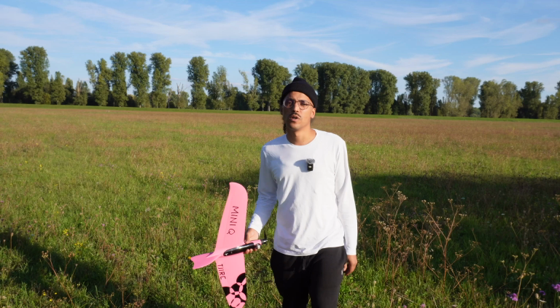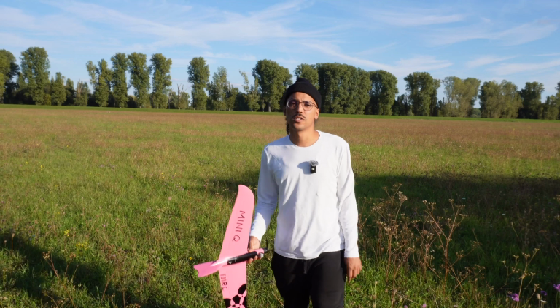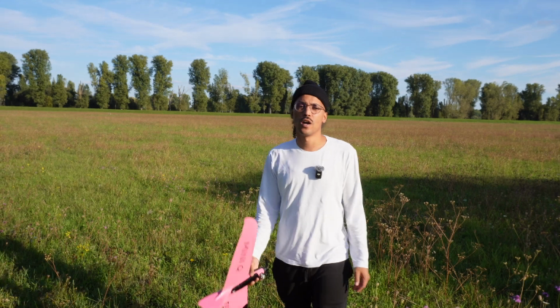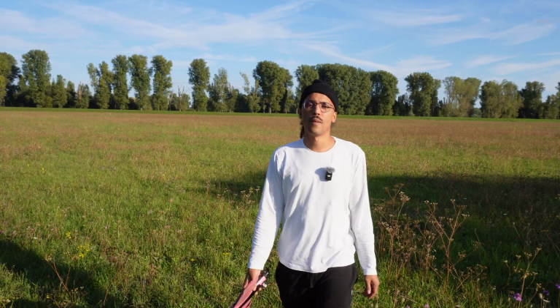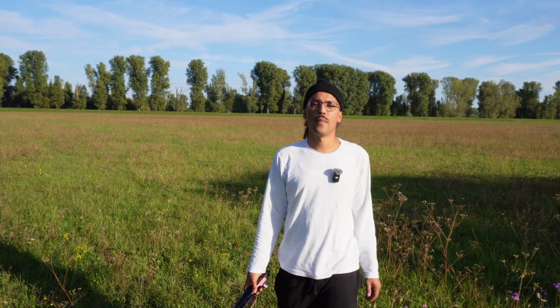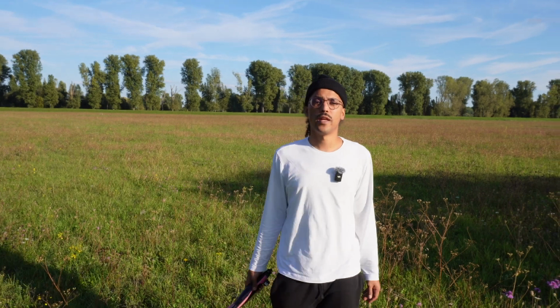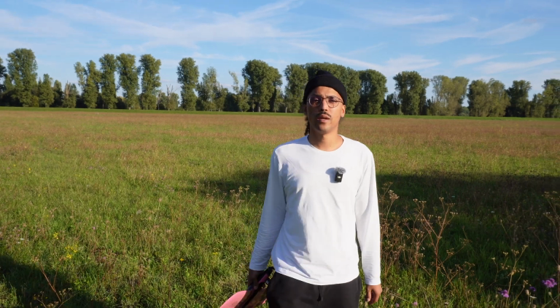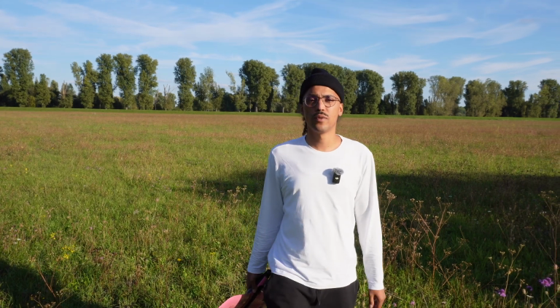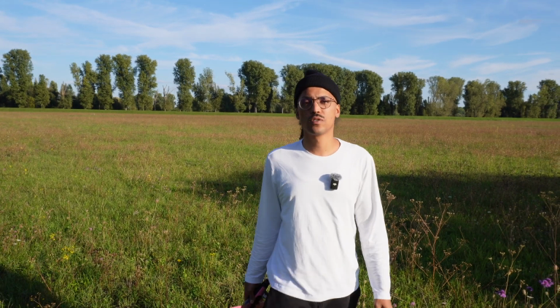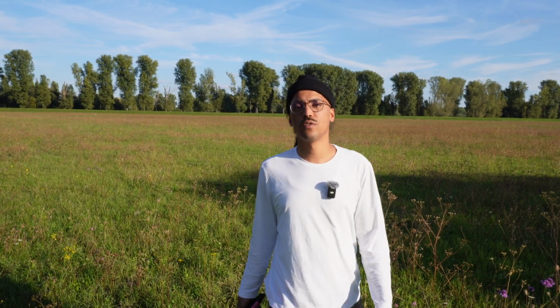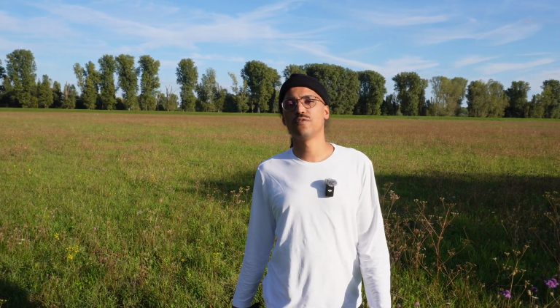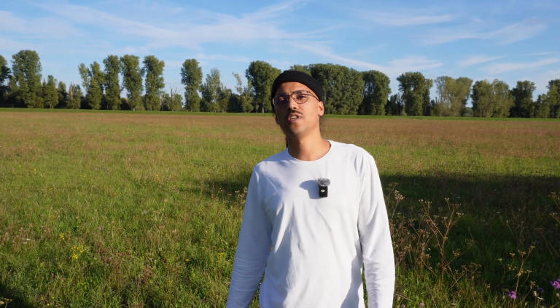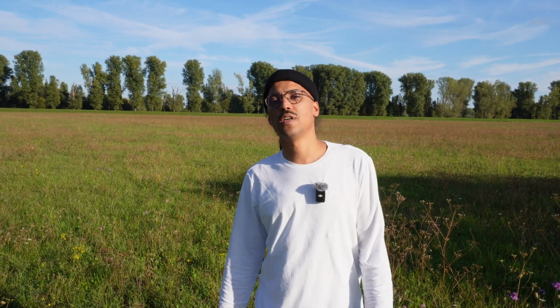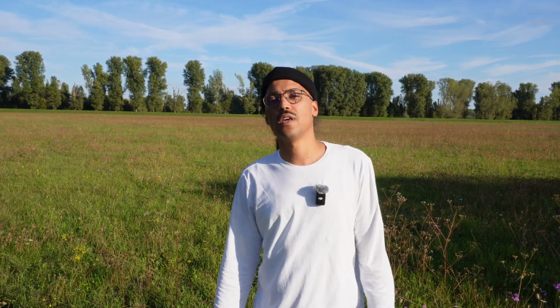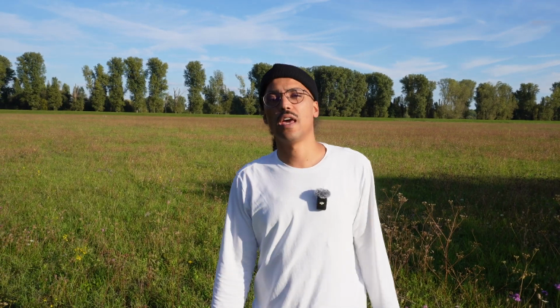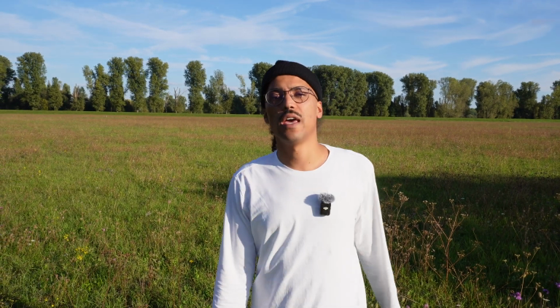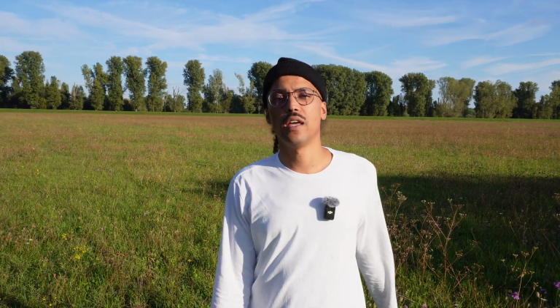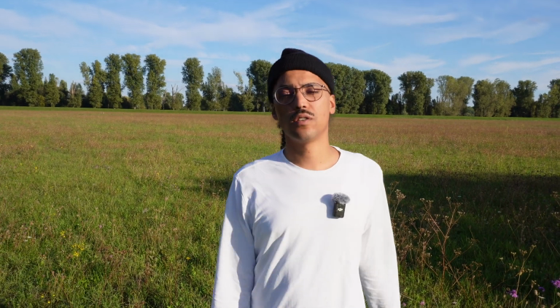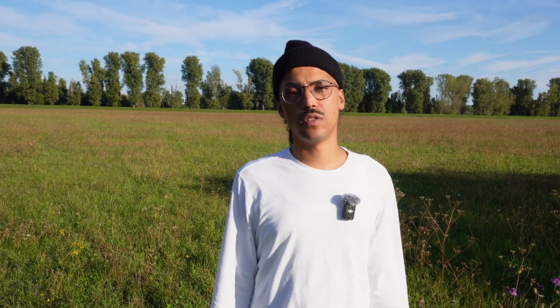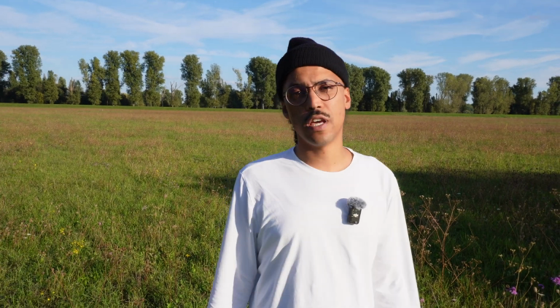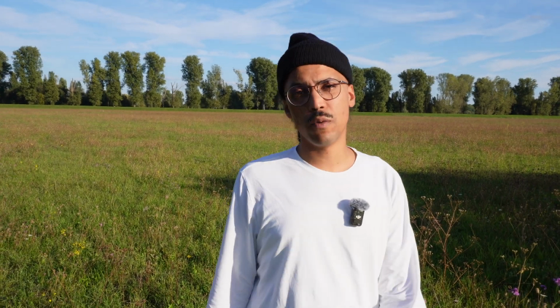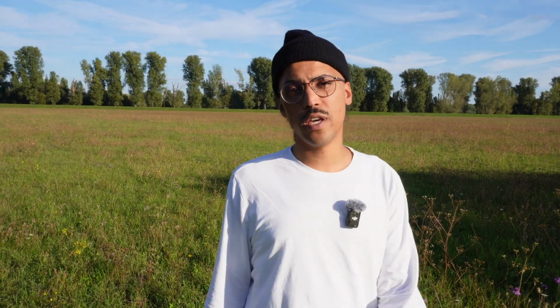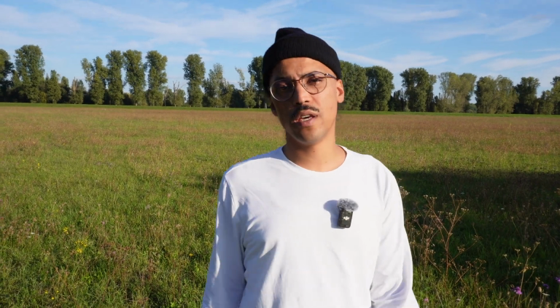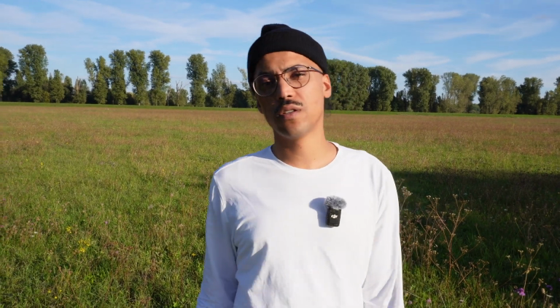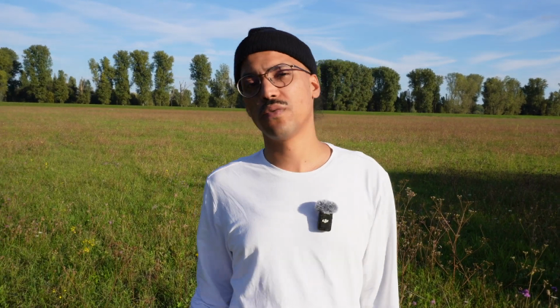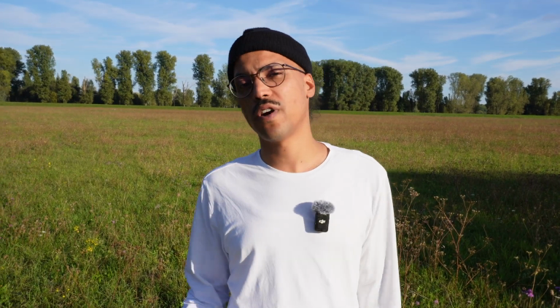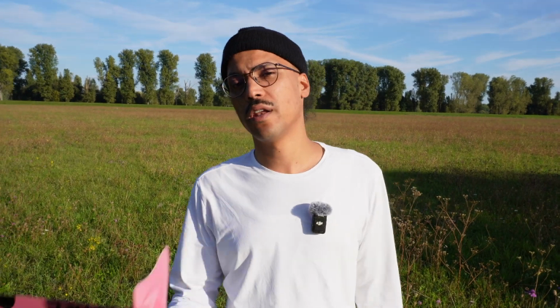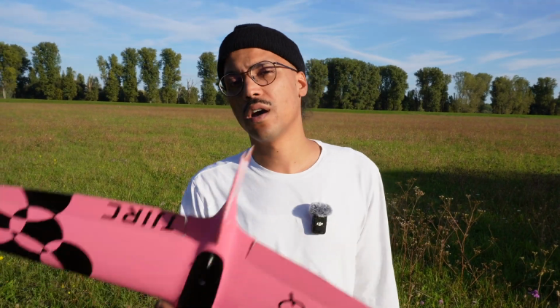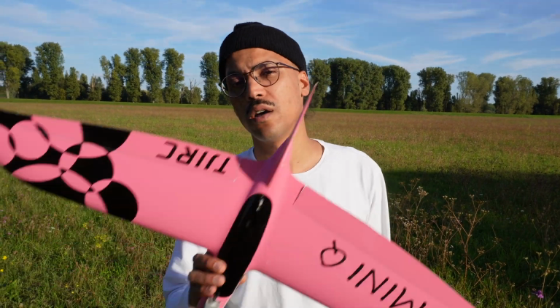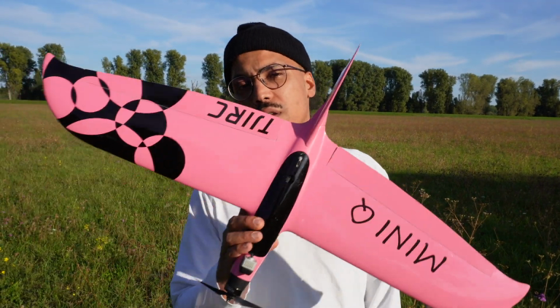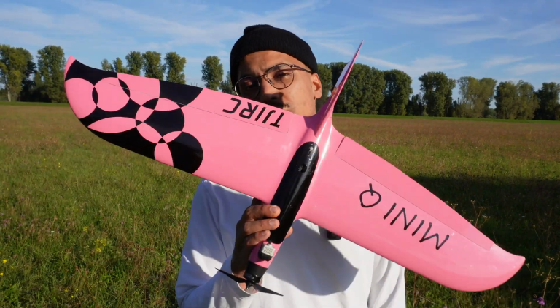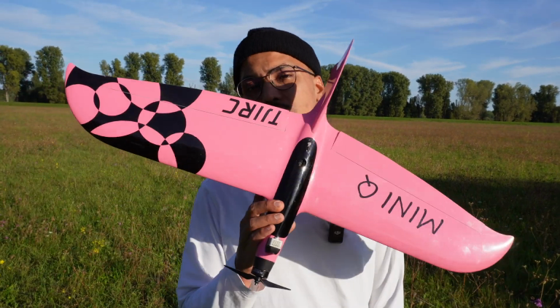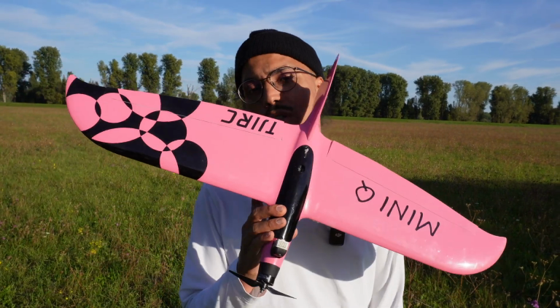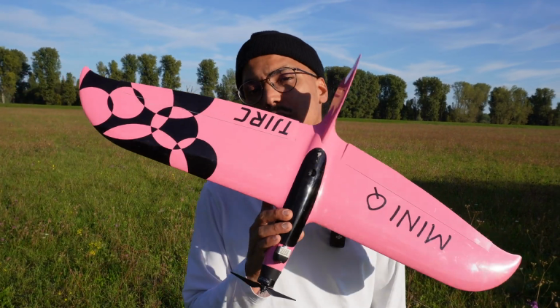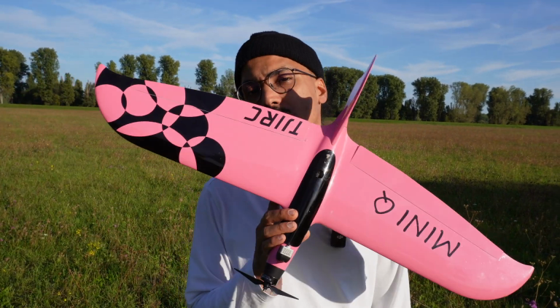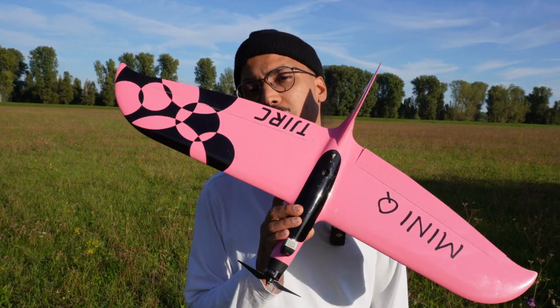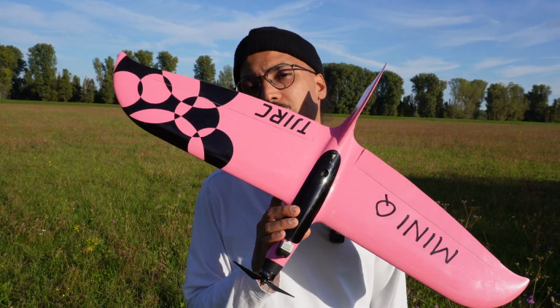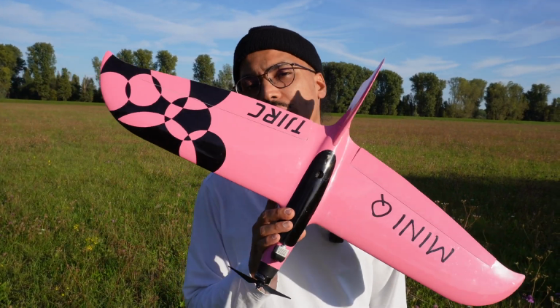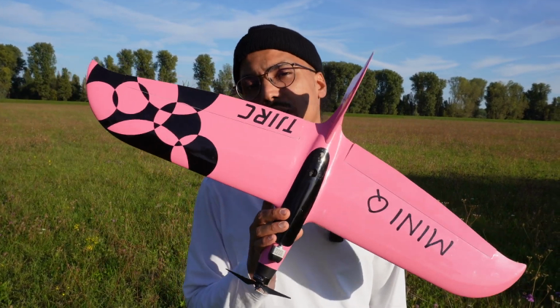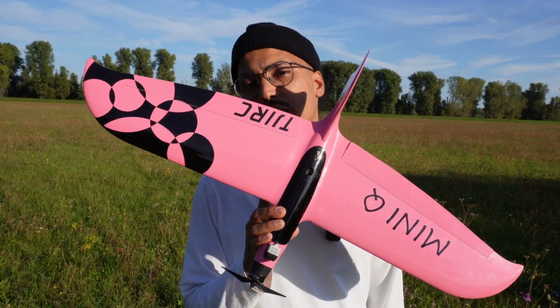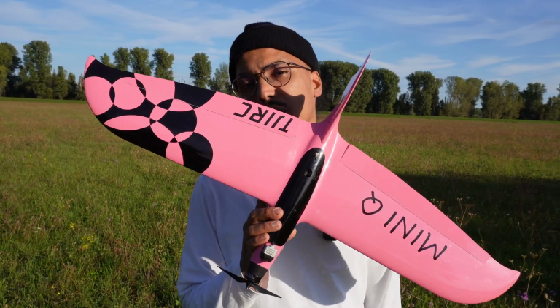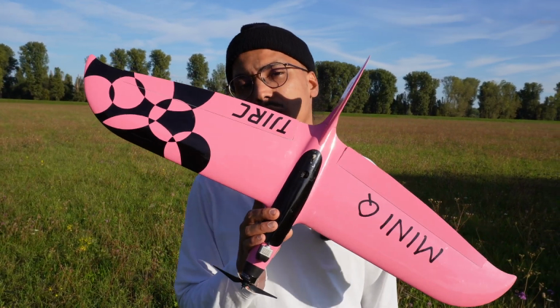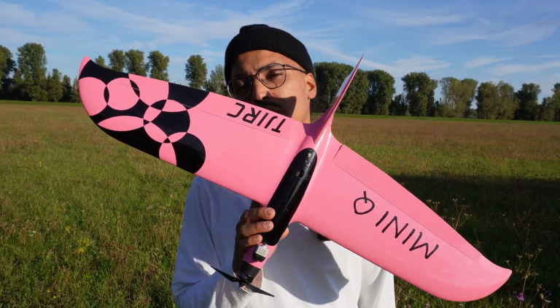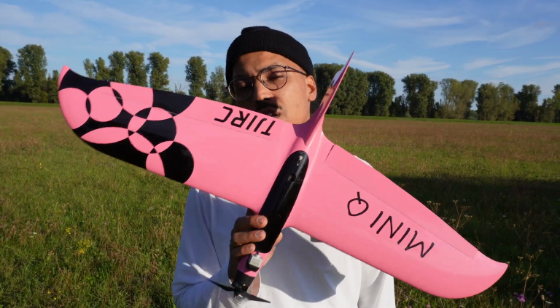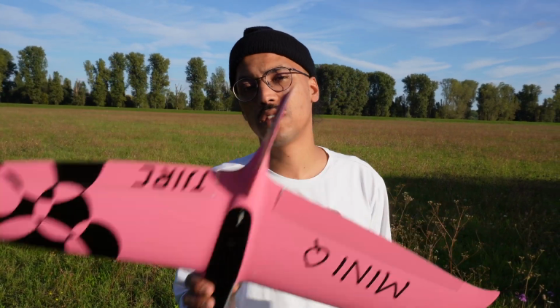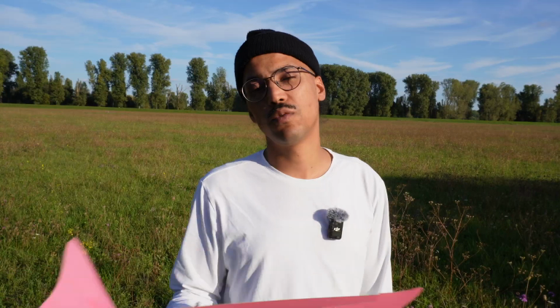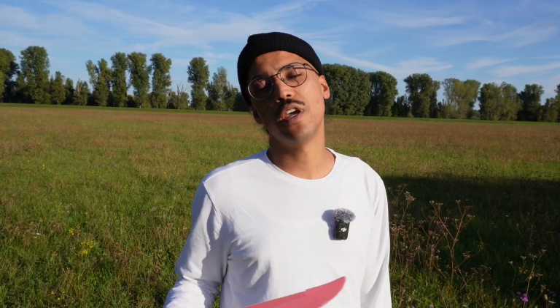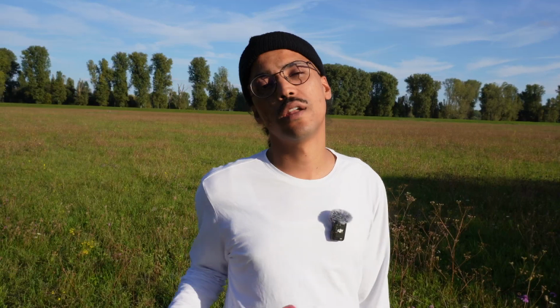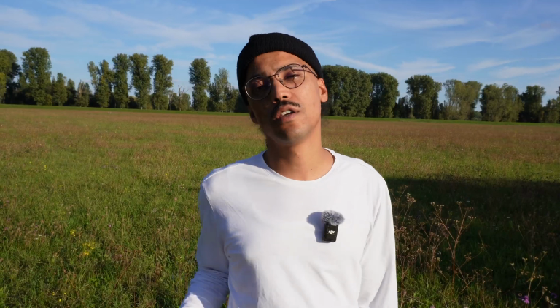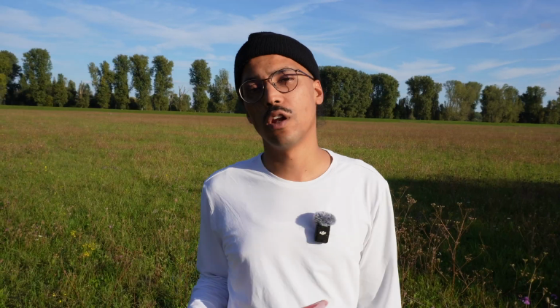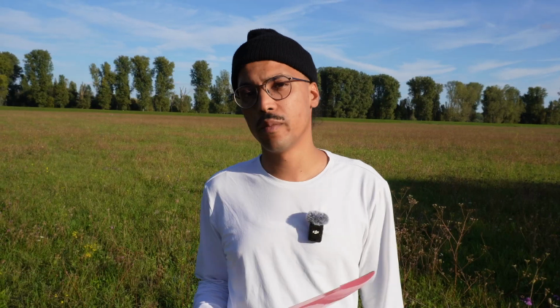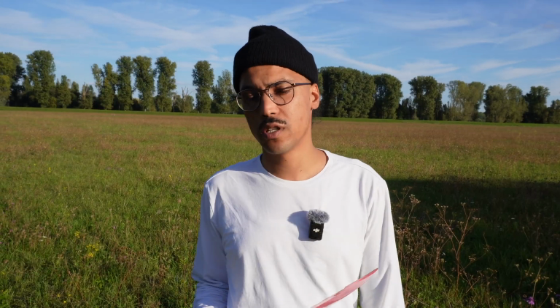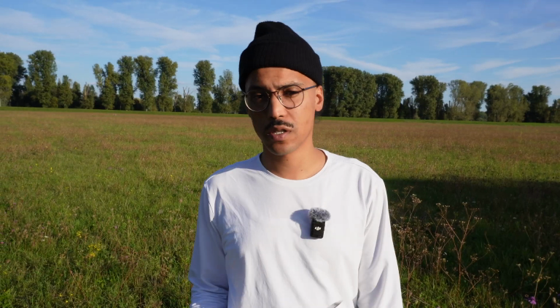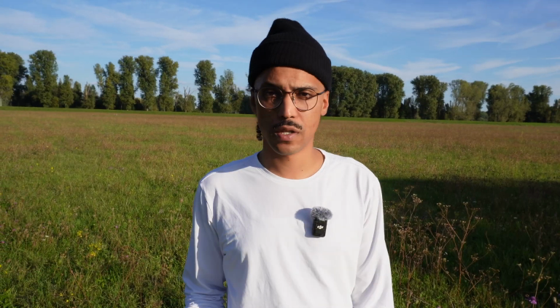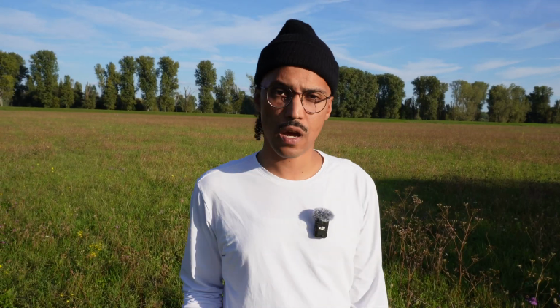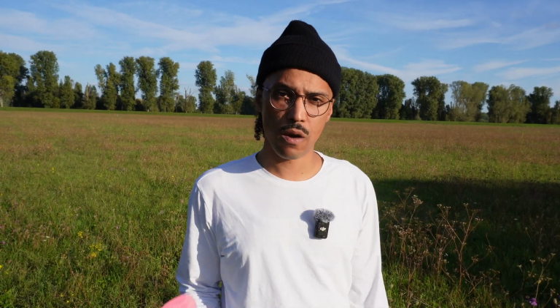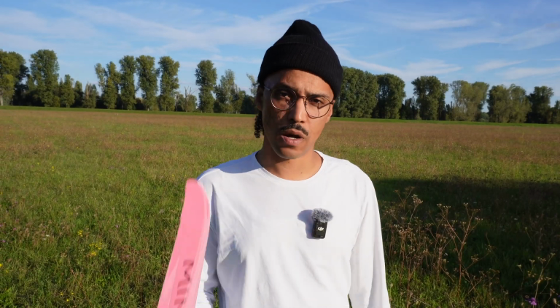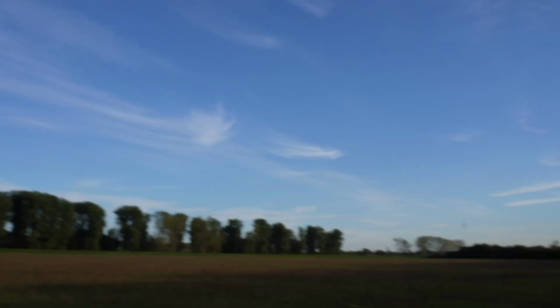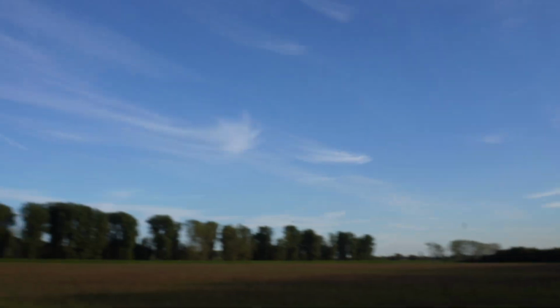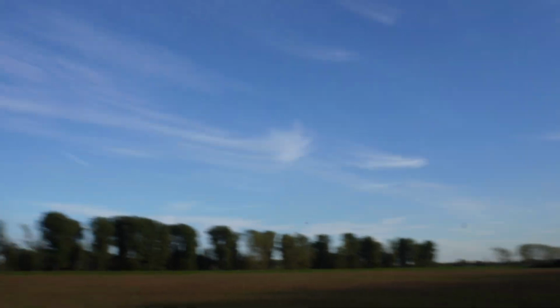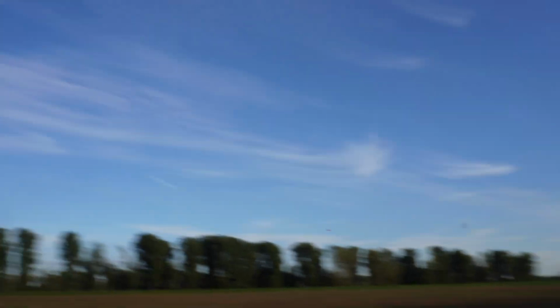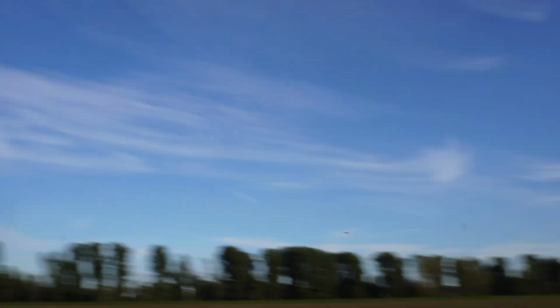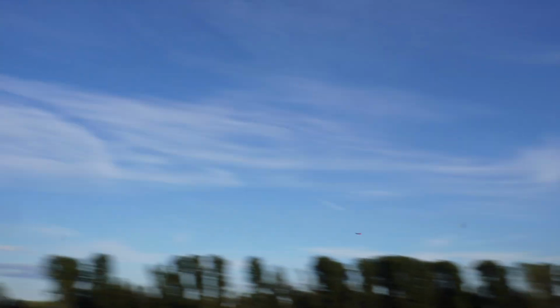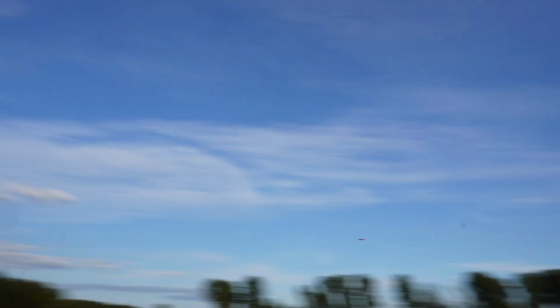What's up? My name is Kofi and today we're here to find out if this little plane can hit 300 kilometers an hour. Looking pretty fast.